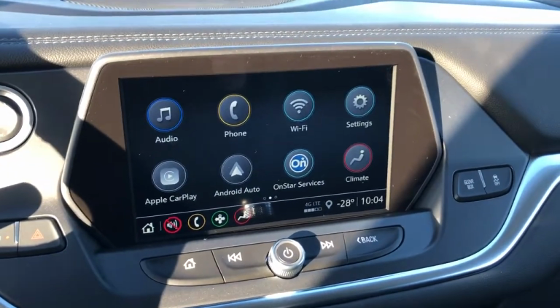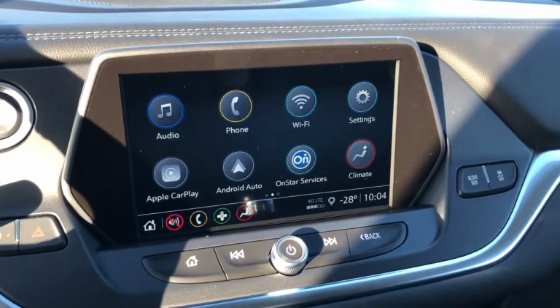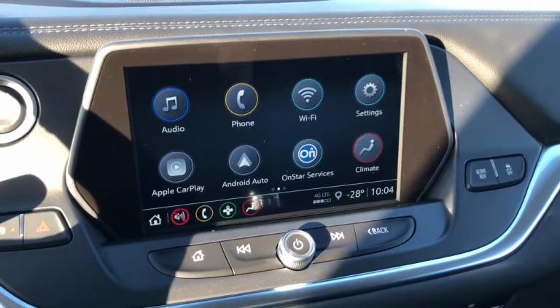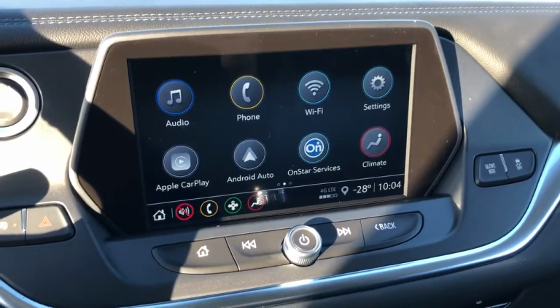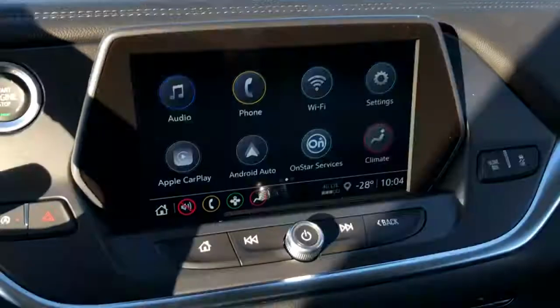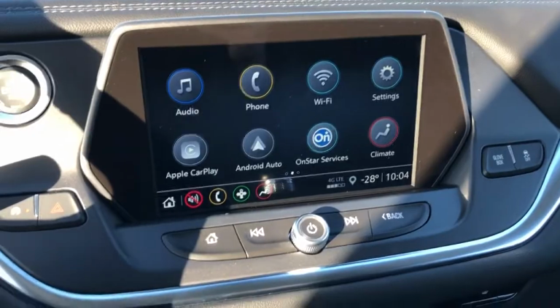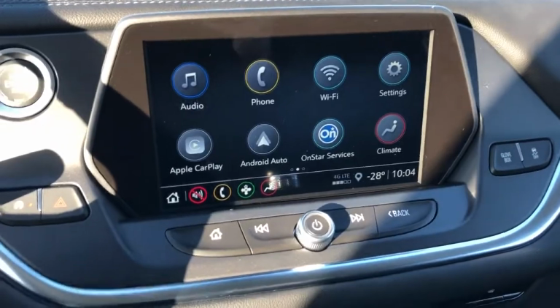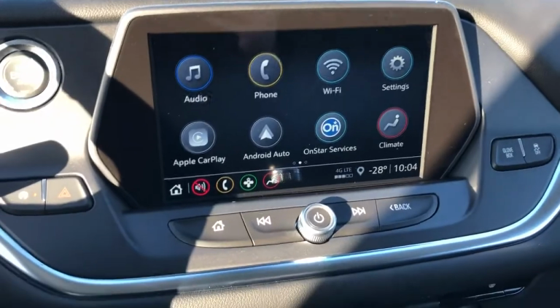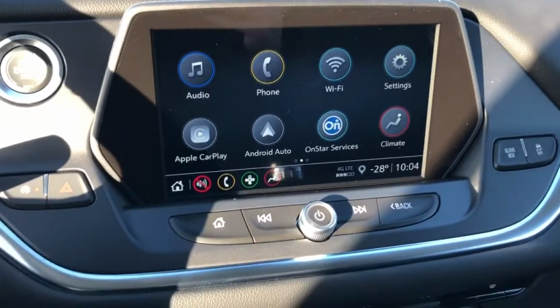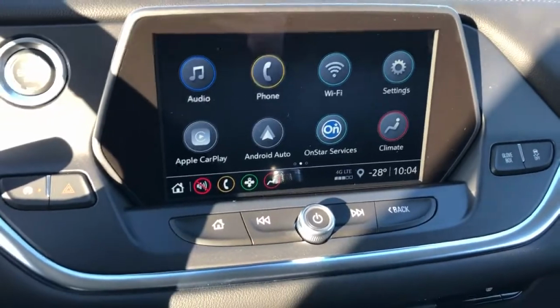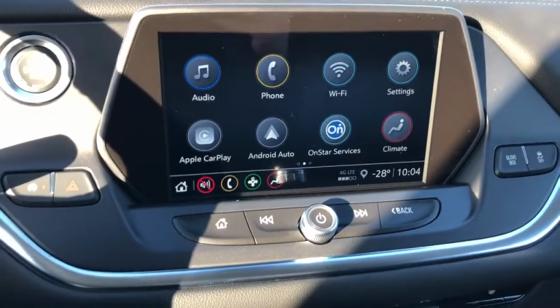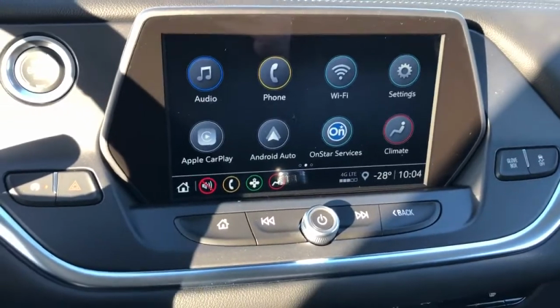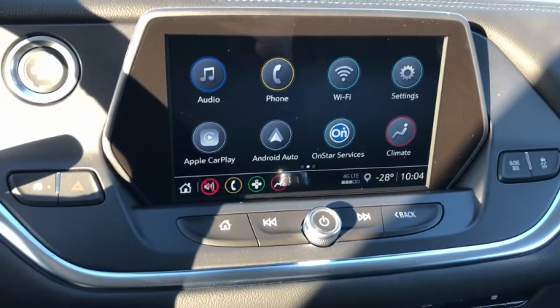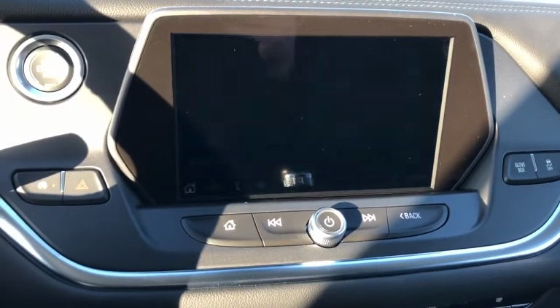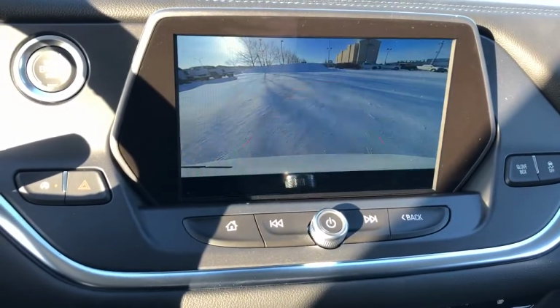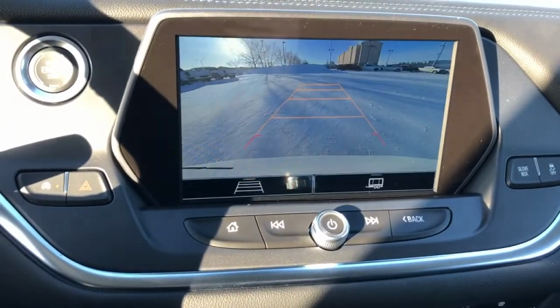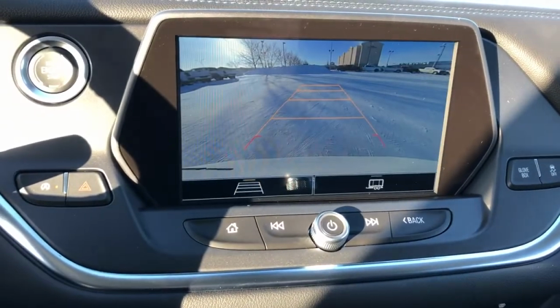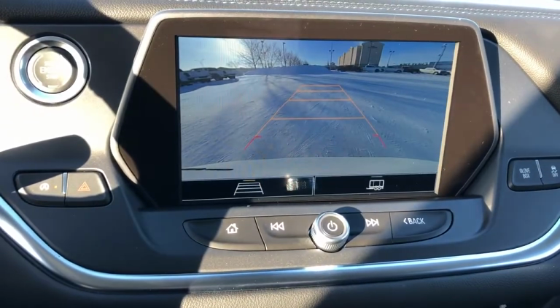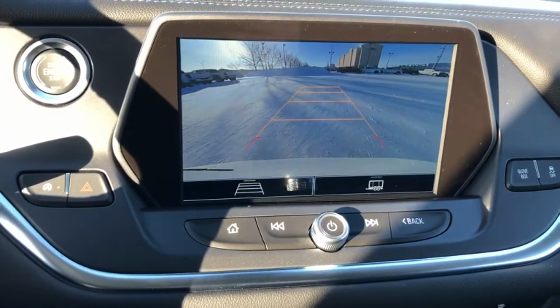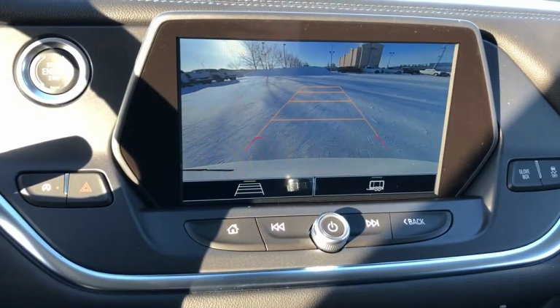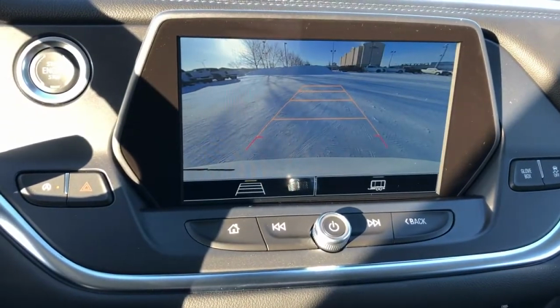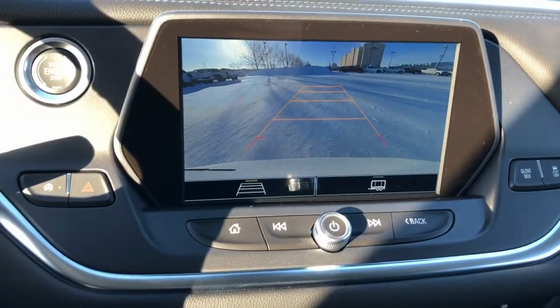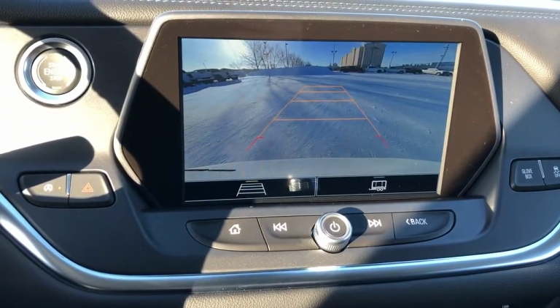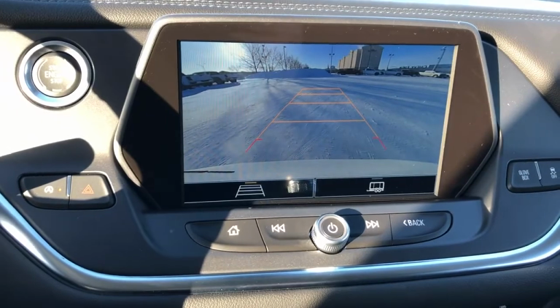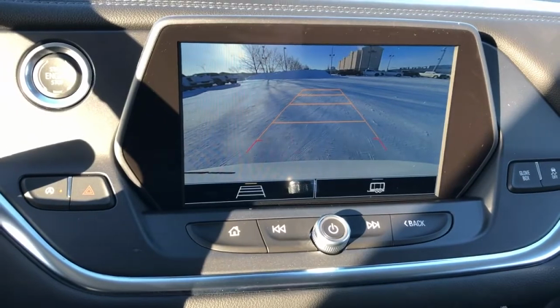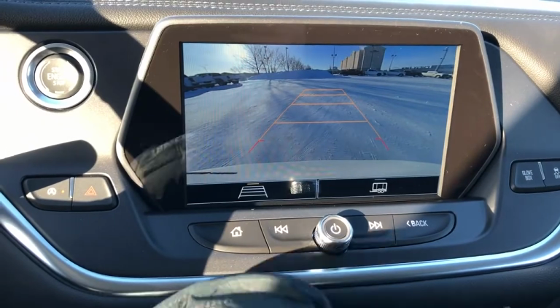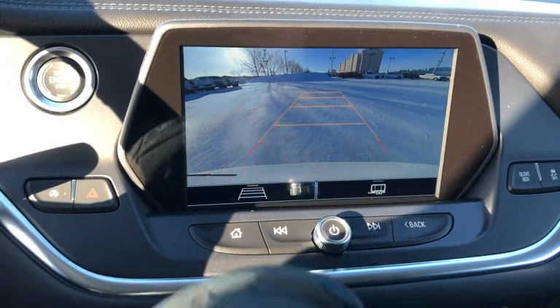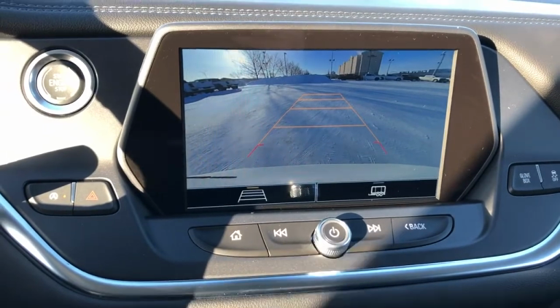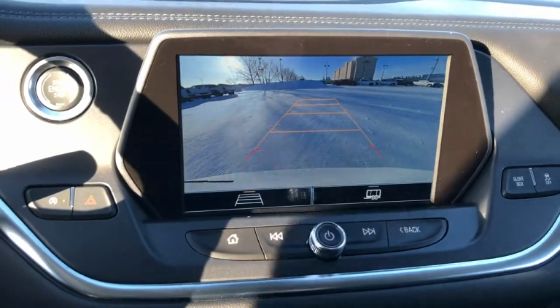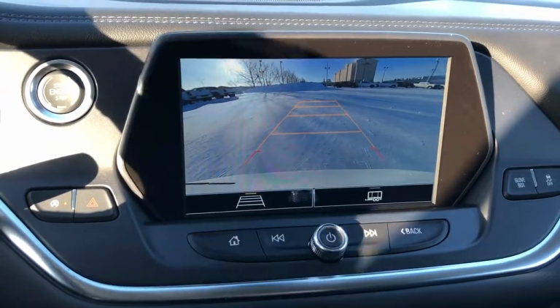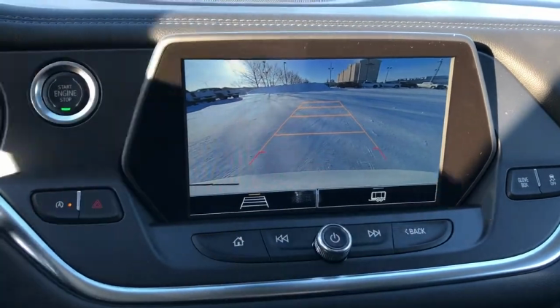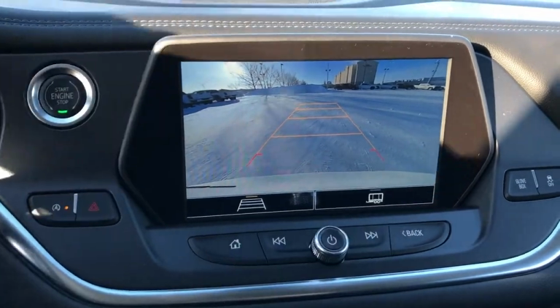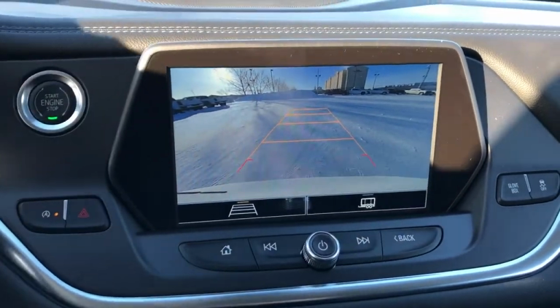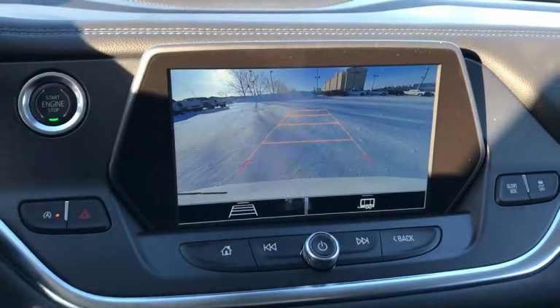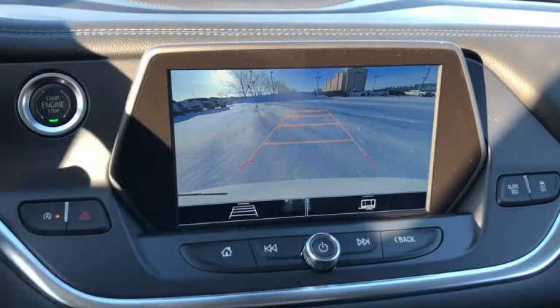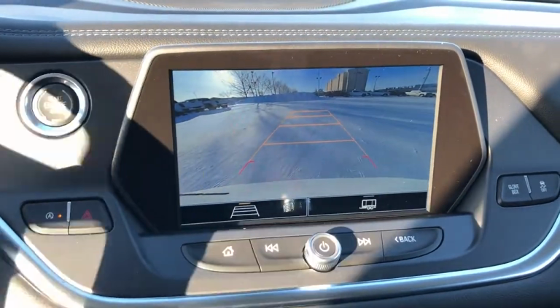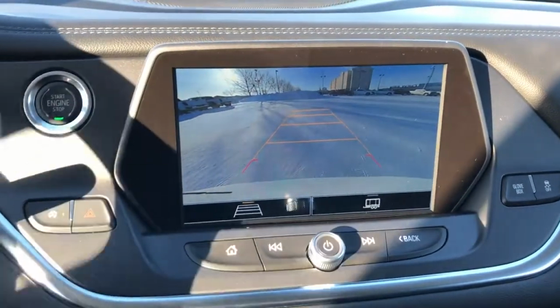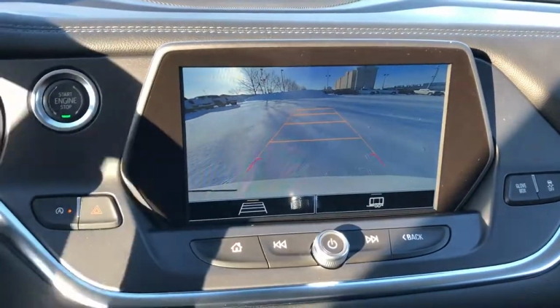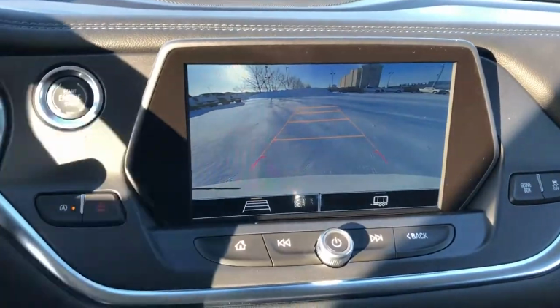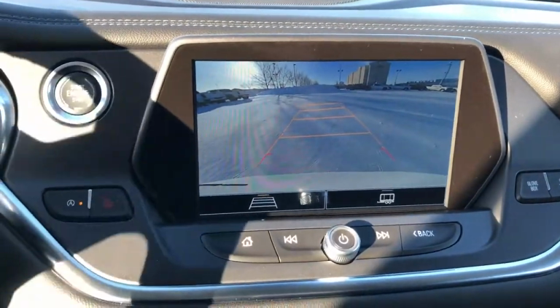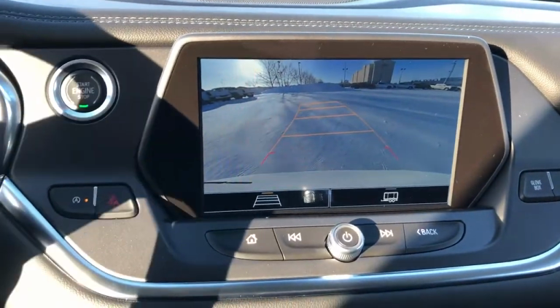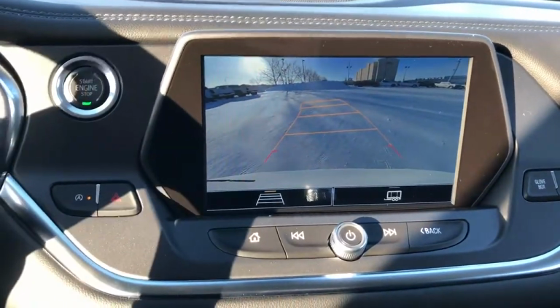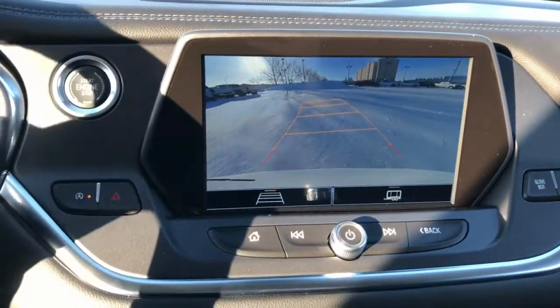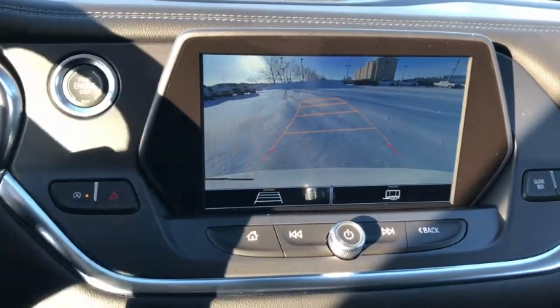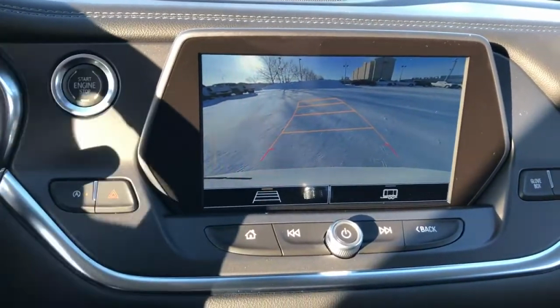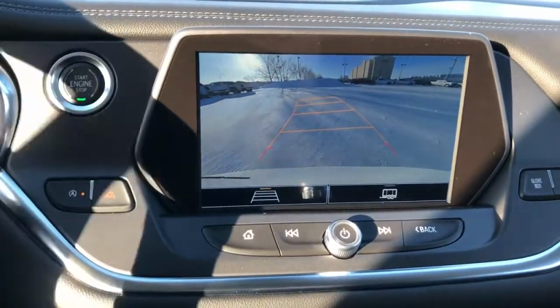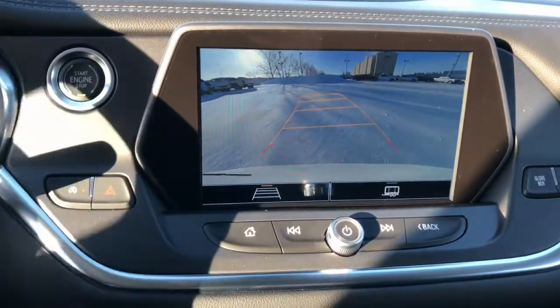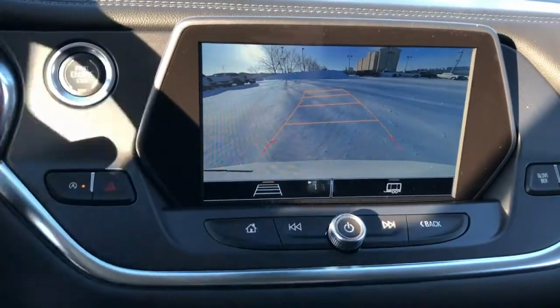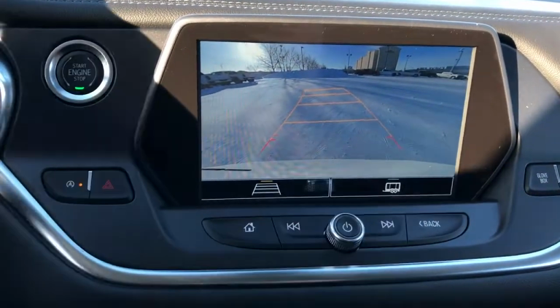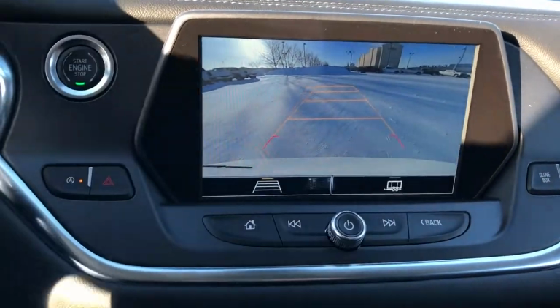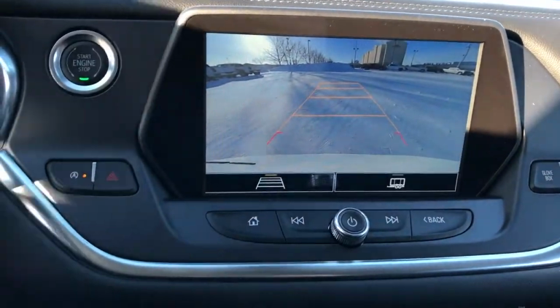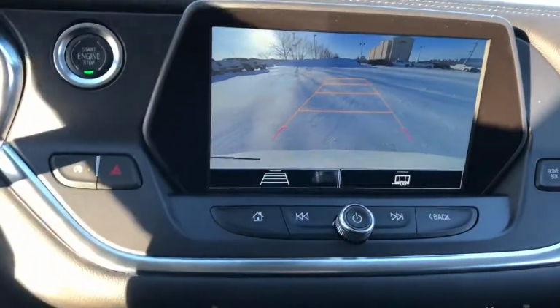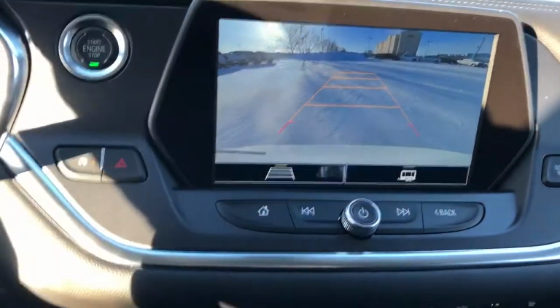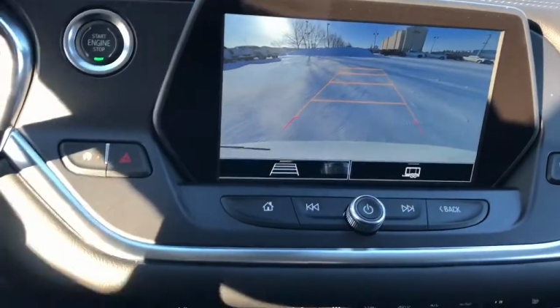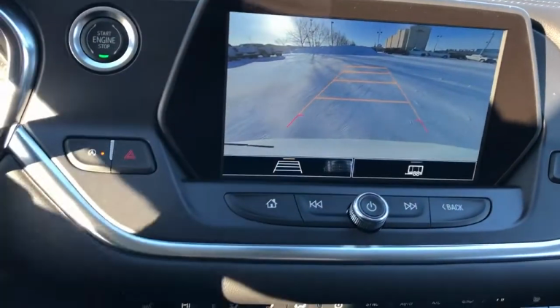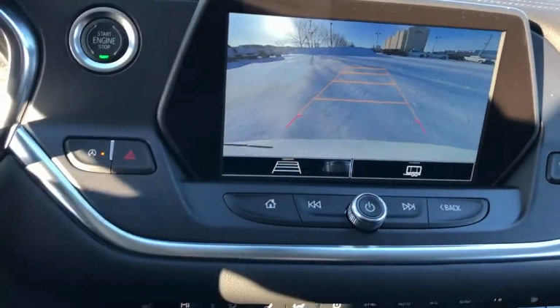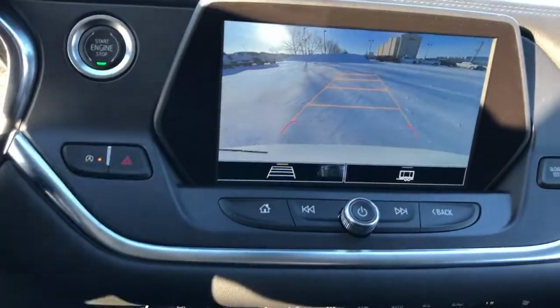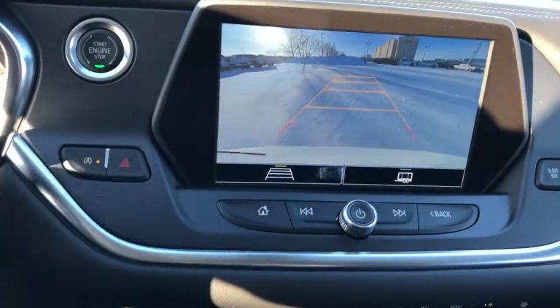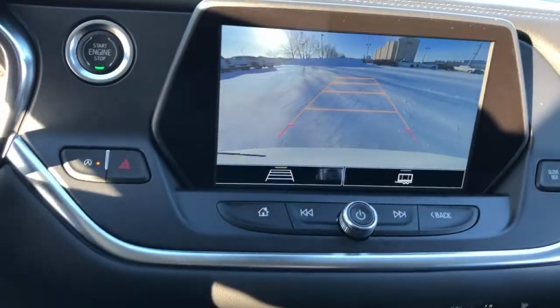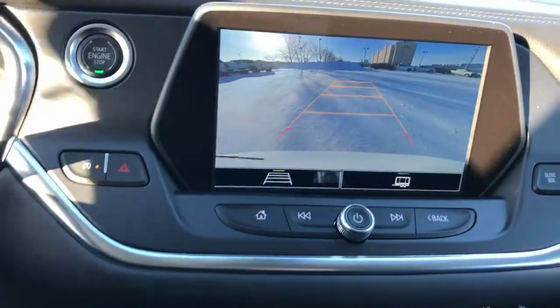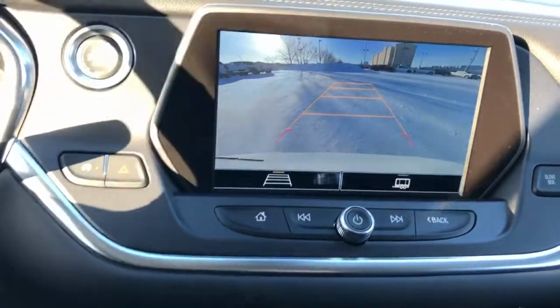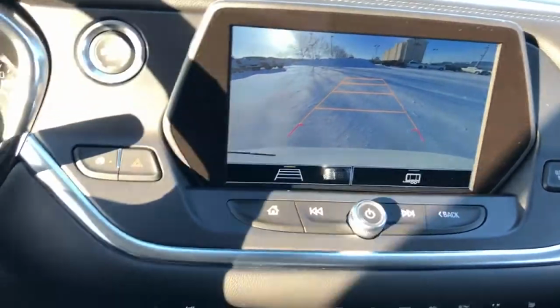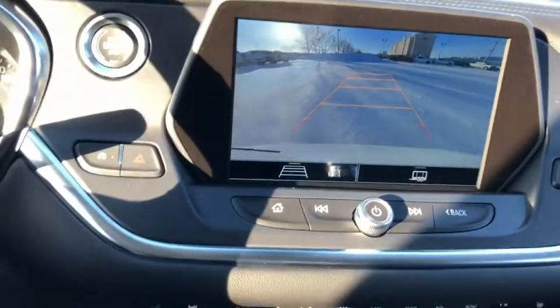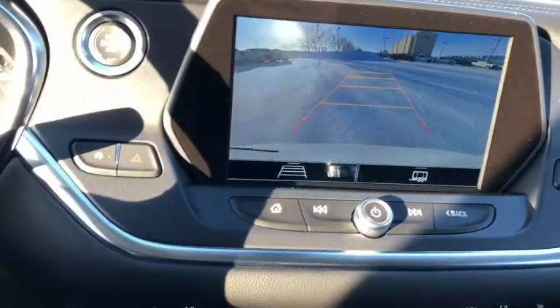We'll go ahead and show you the backup camera now. You can see we have our adaptive guidelines, so as we turn the wheel, the guidelines will show us where we're going.